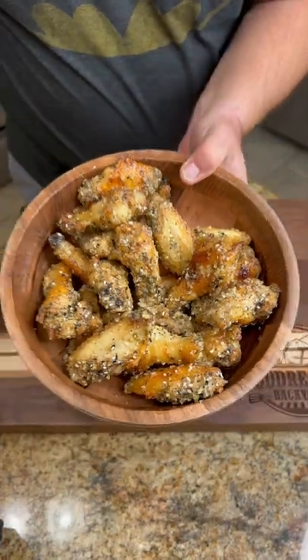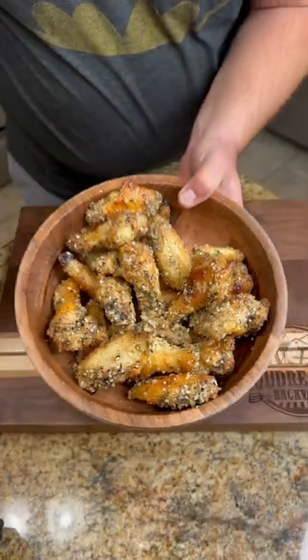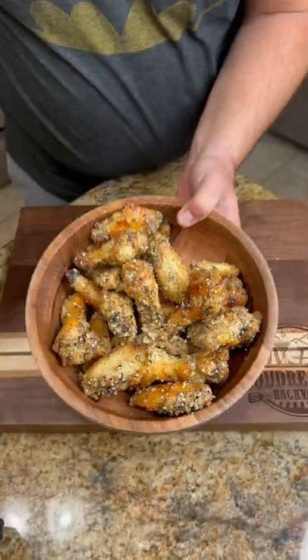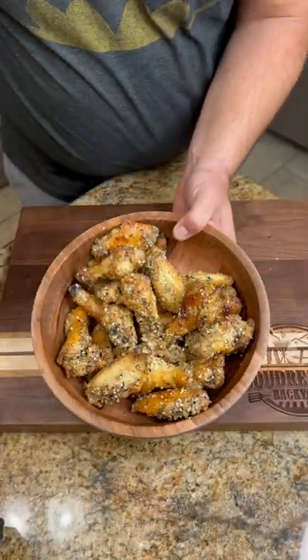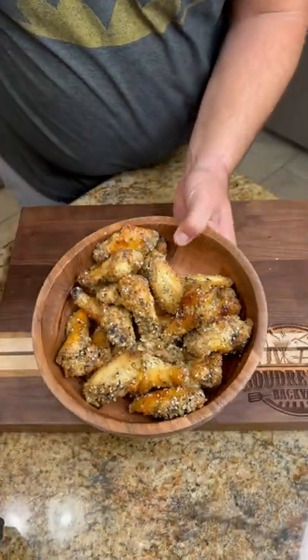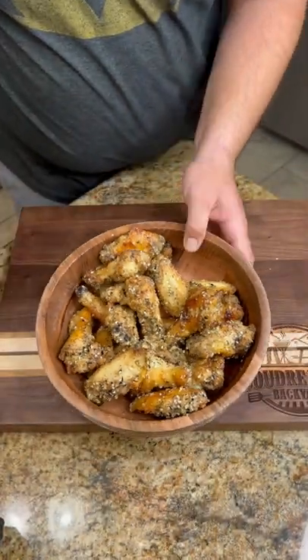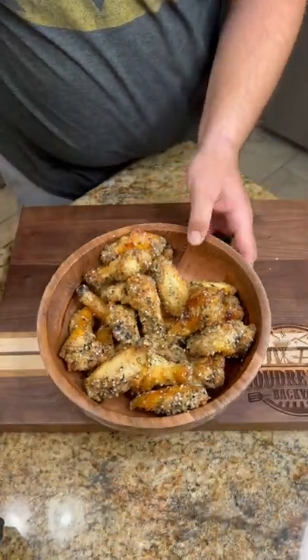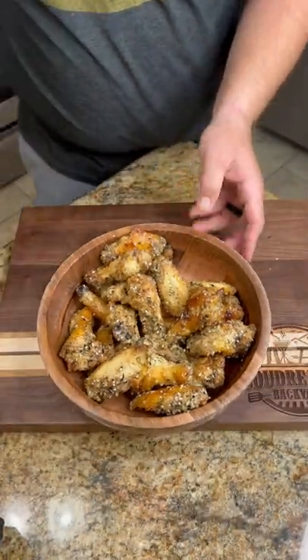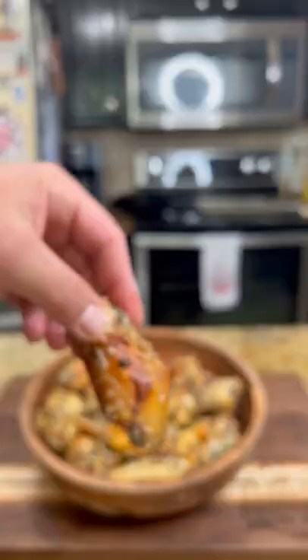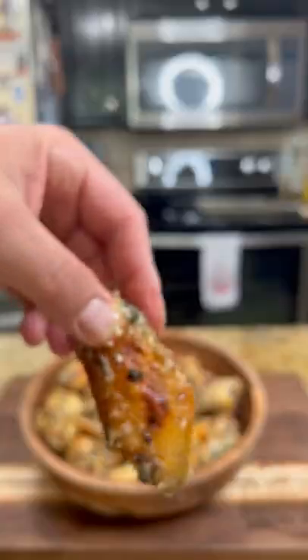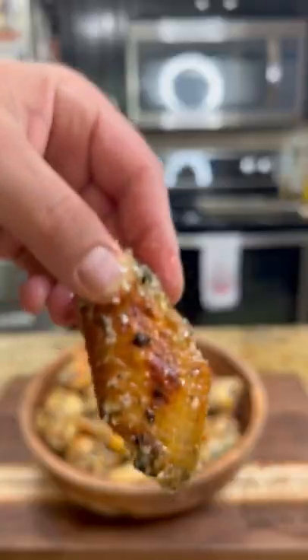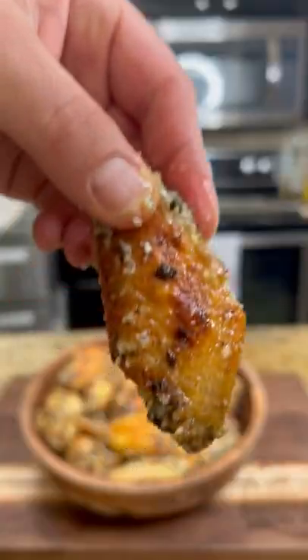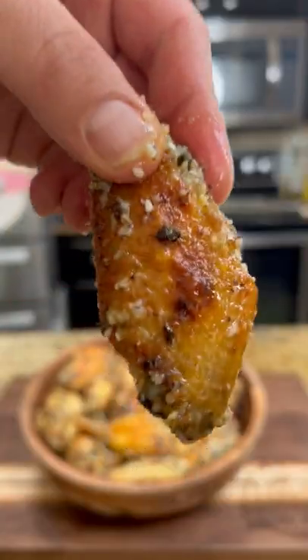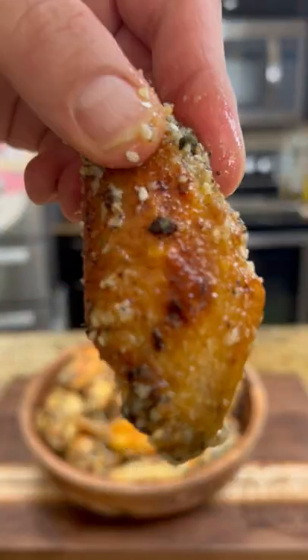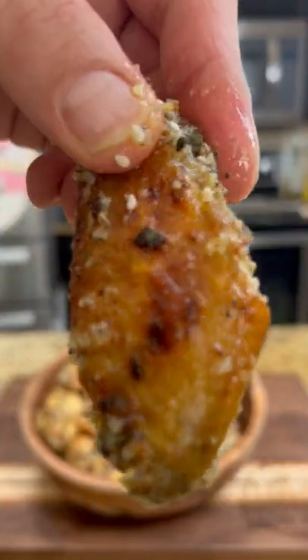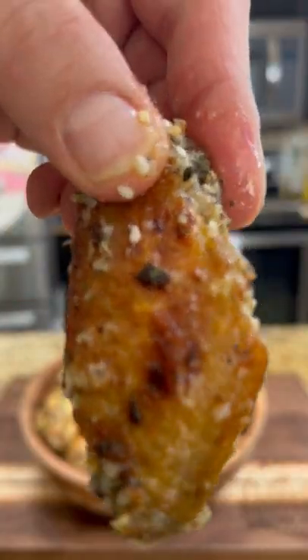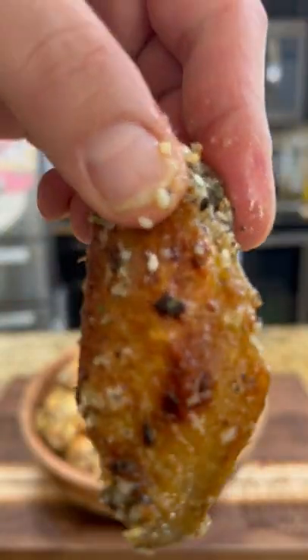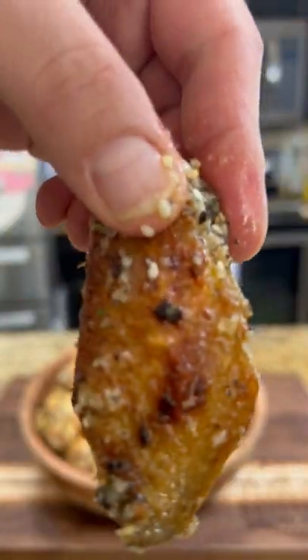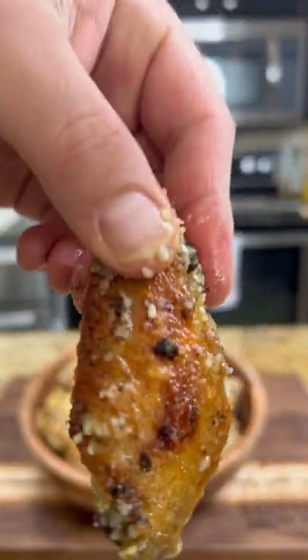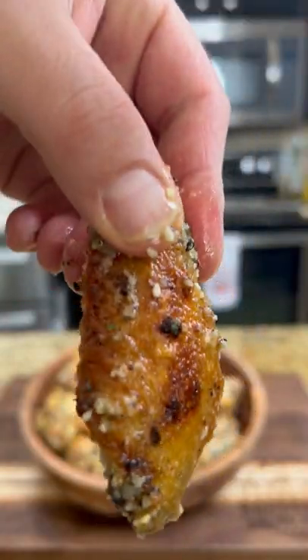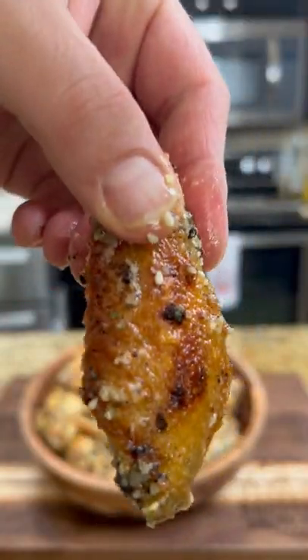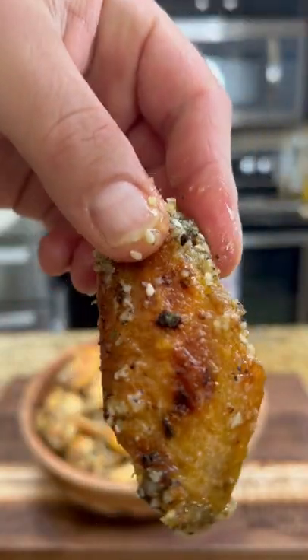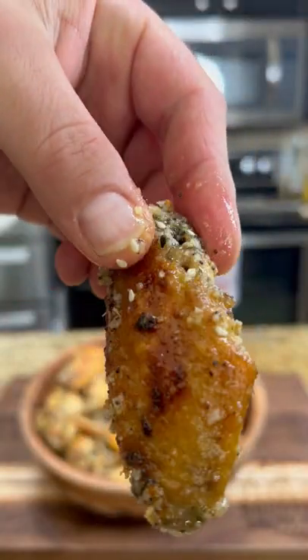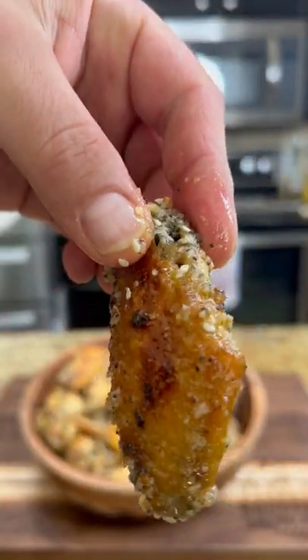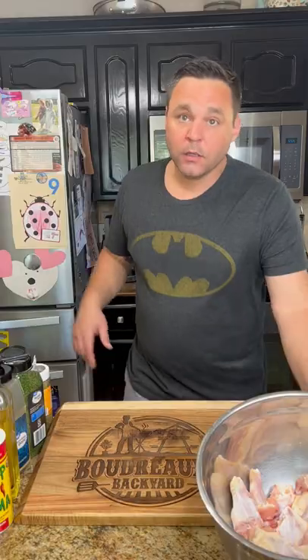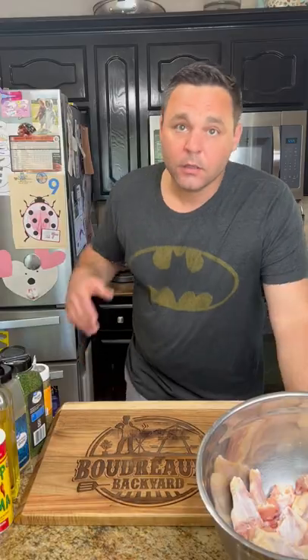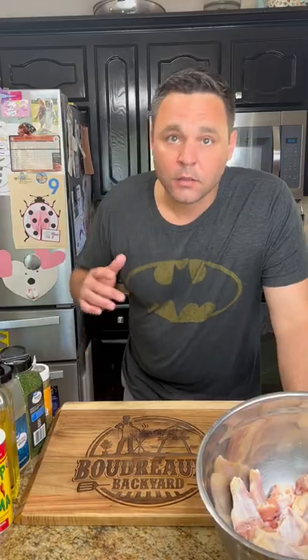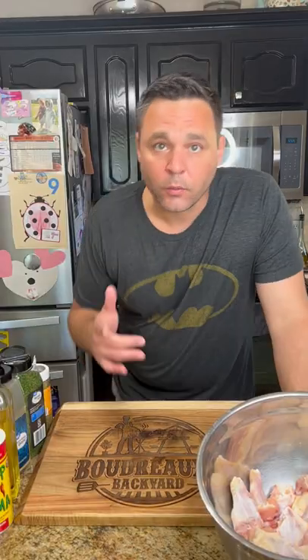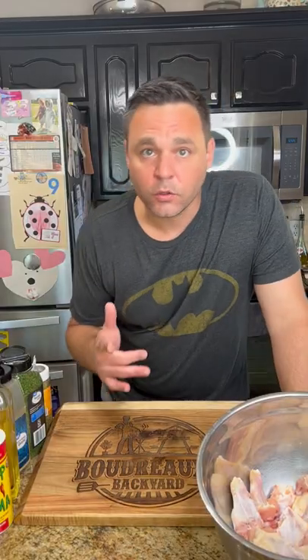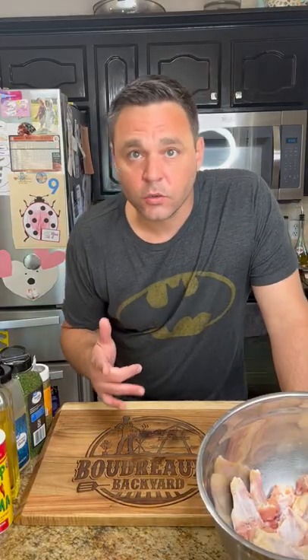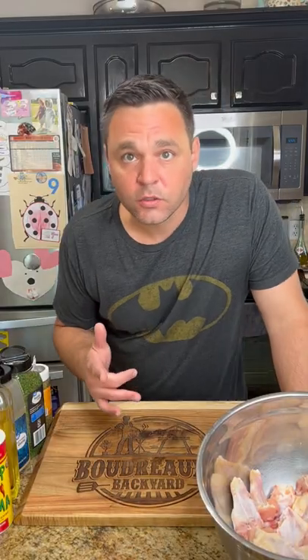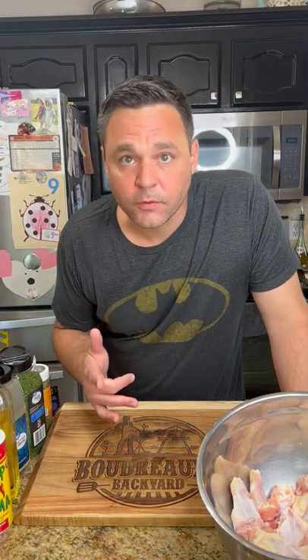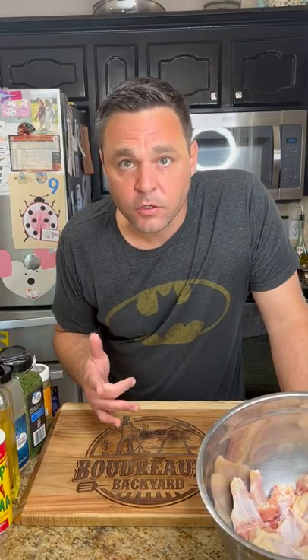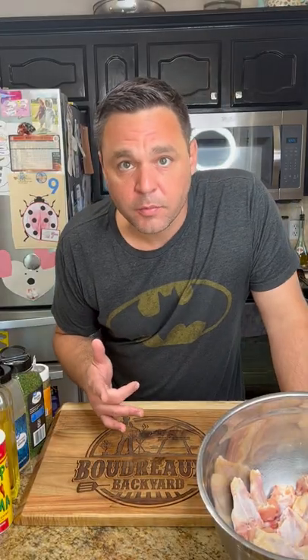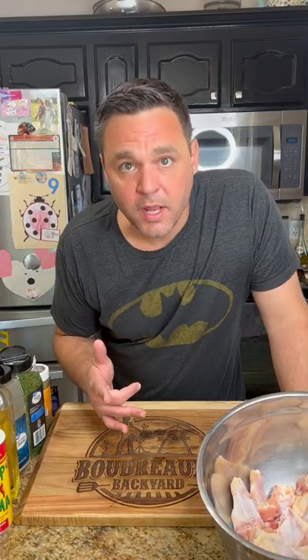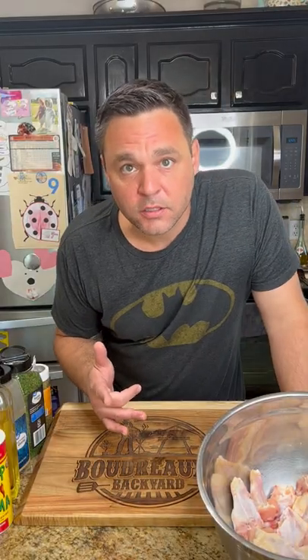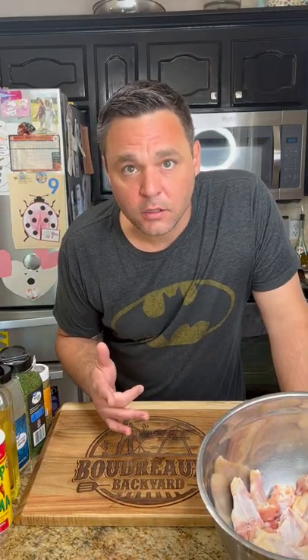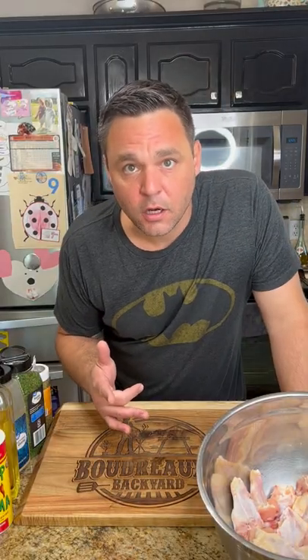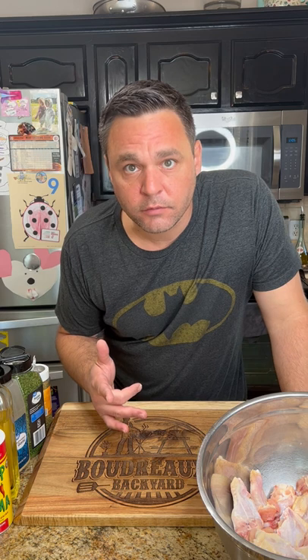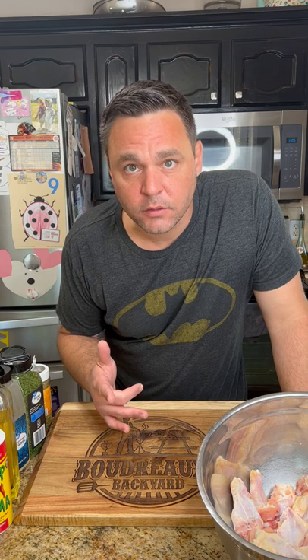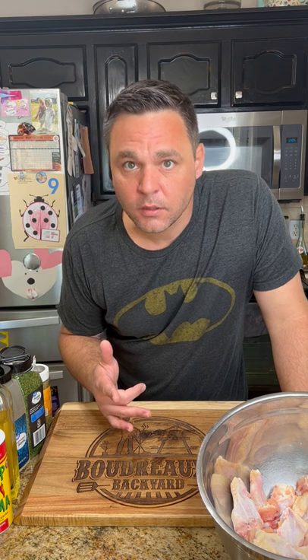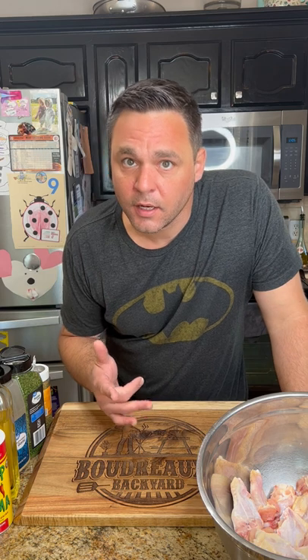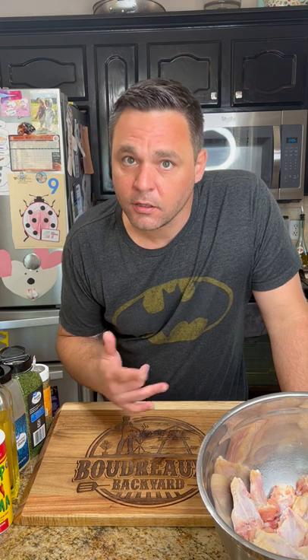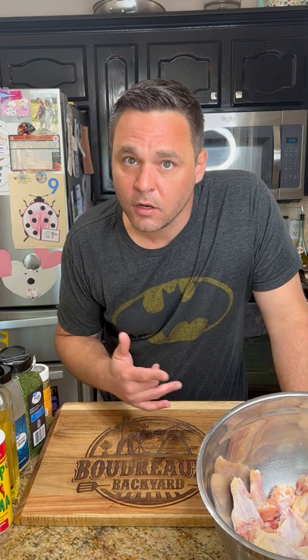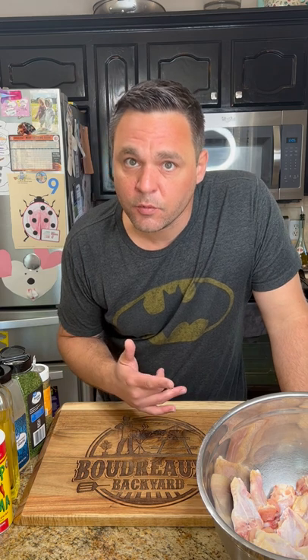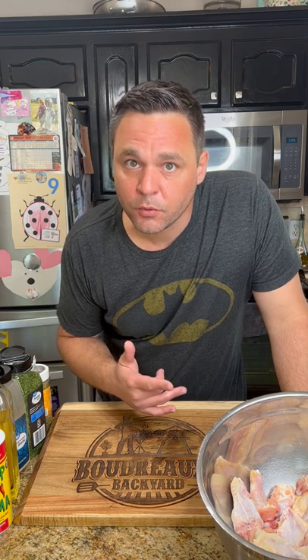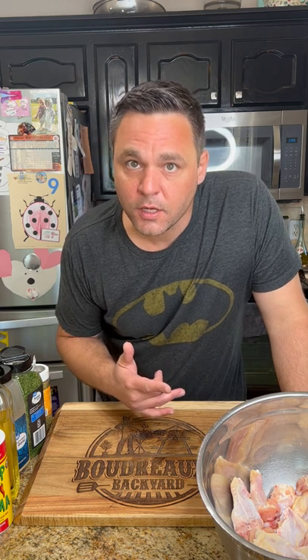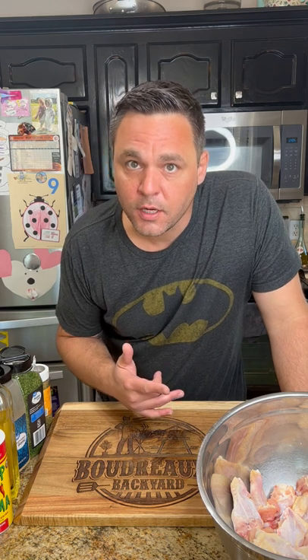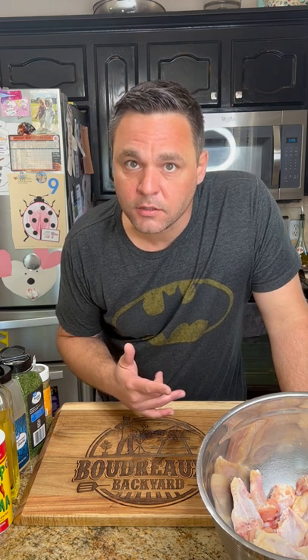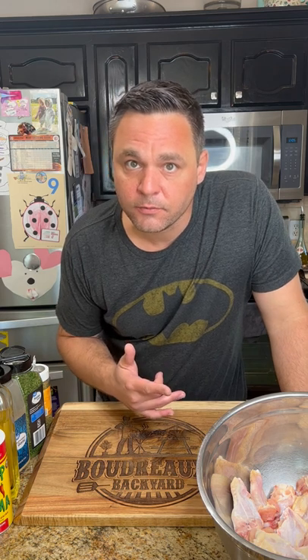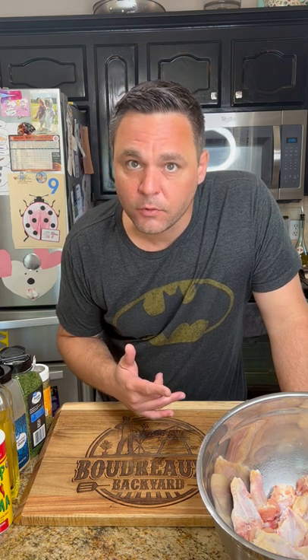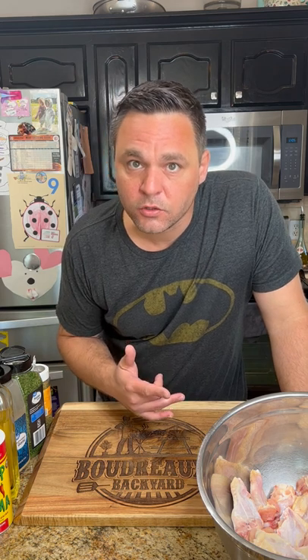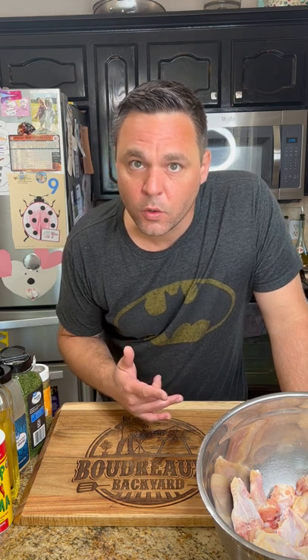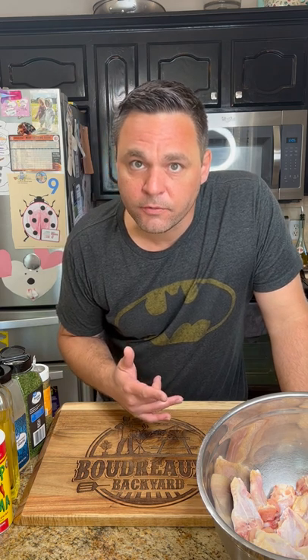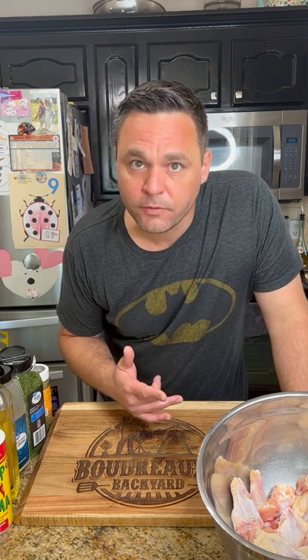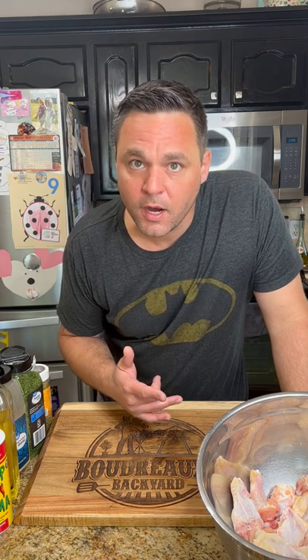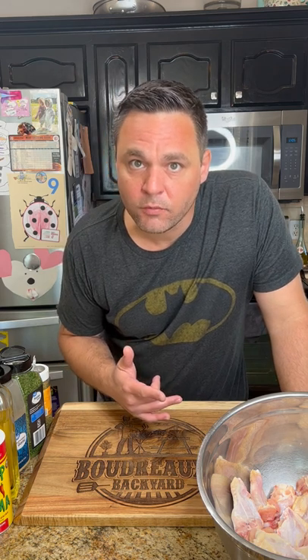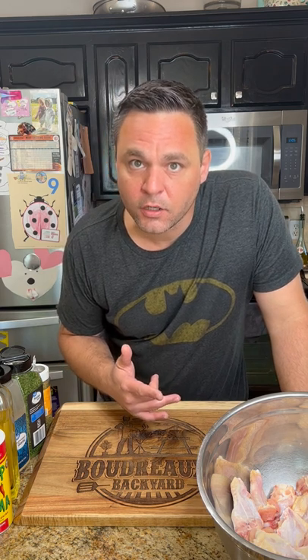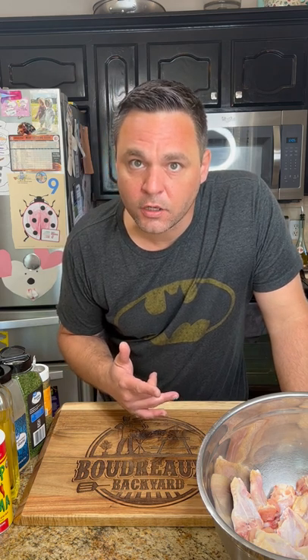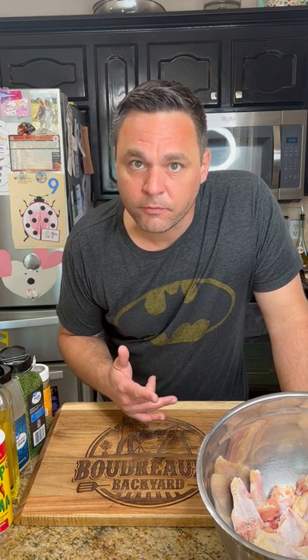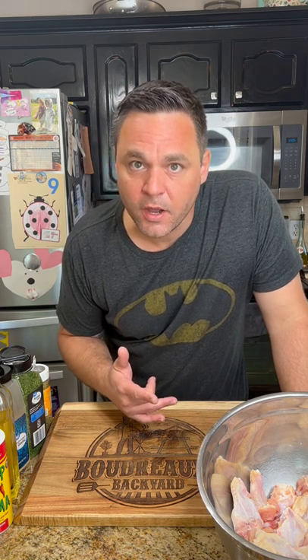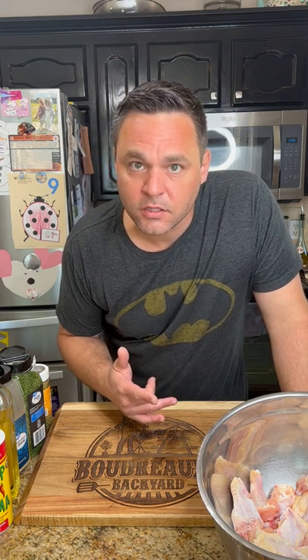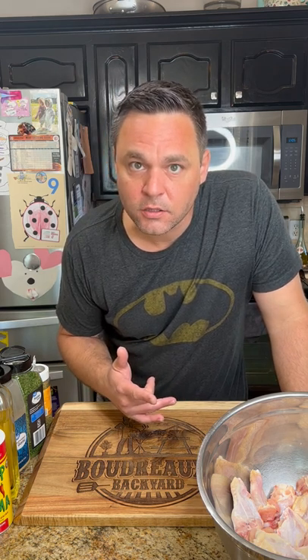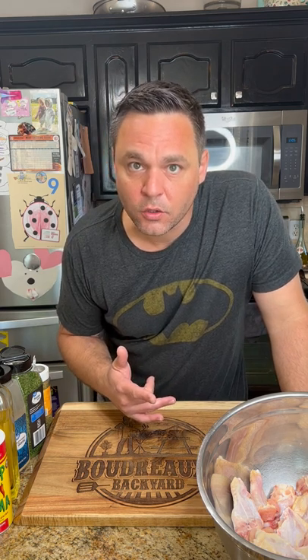Let's make some garlic parmesan wings. We're going to do this first batch in the oven — I got it preheated to 425 with the convection on.